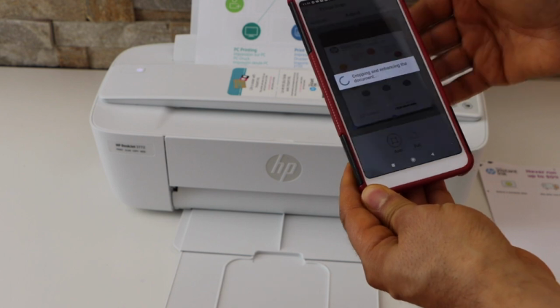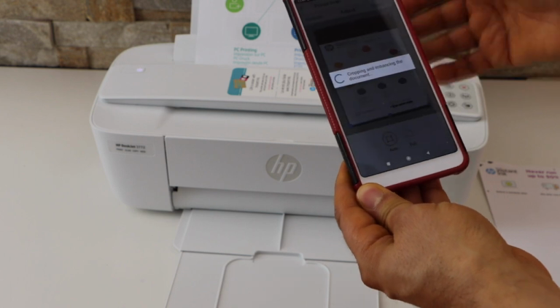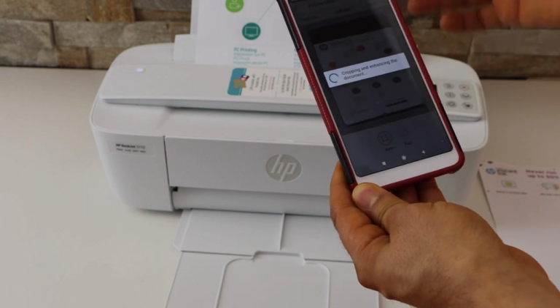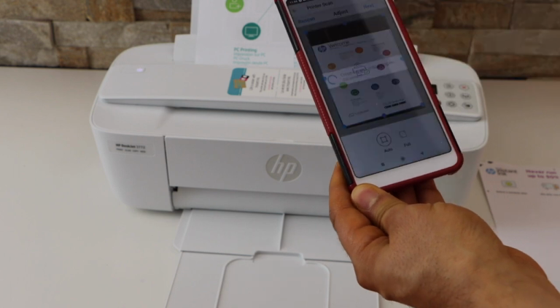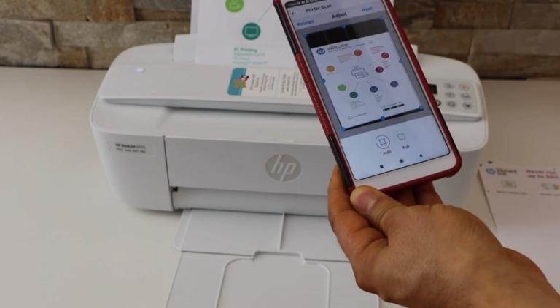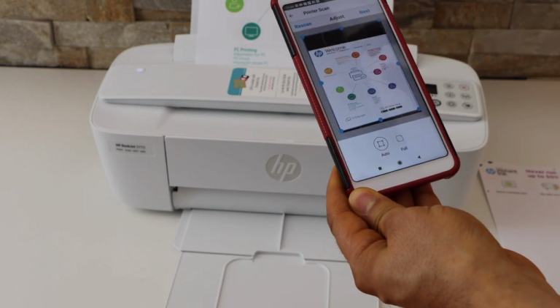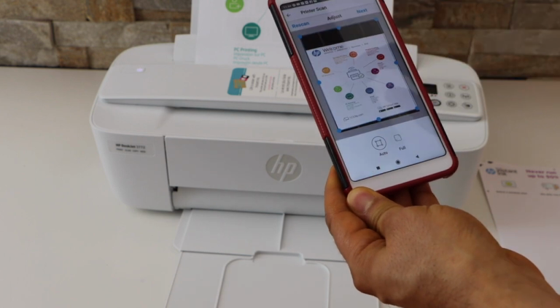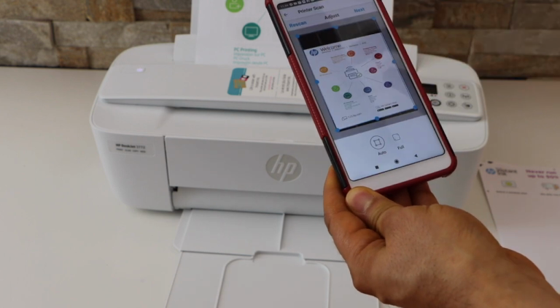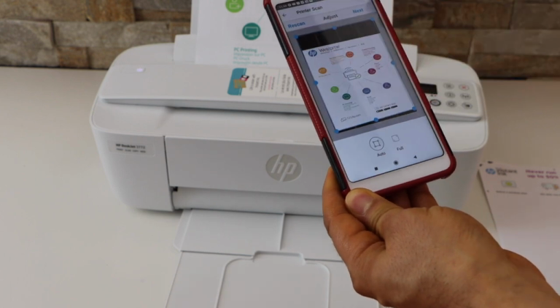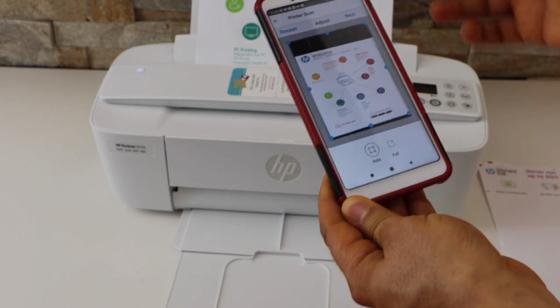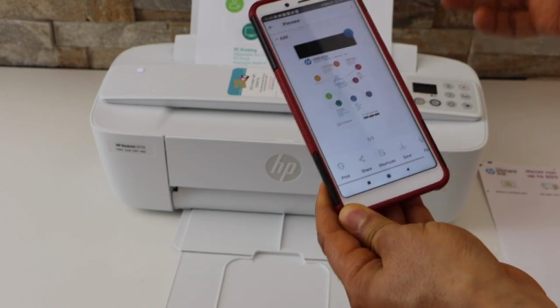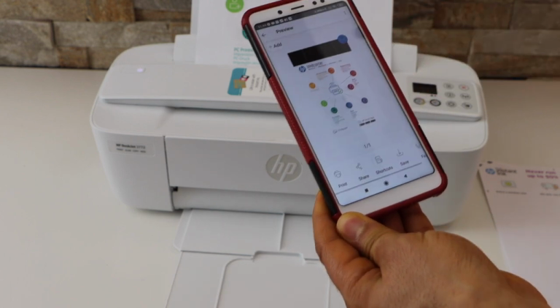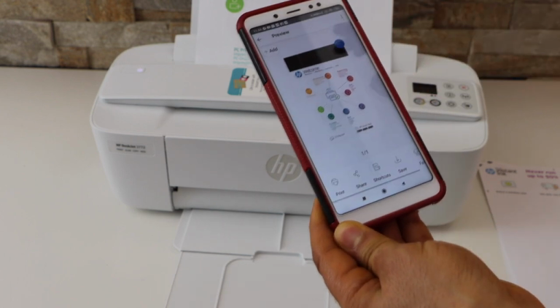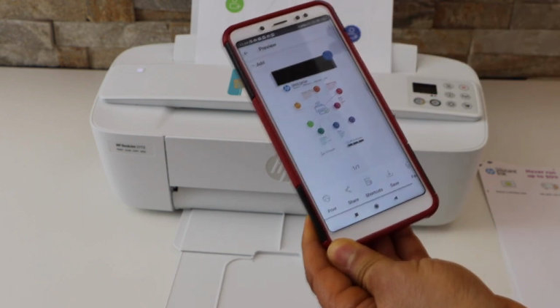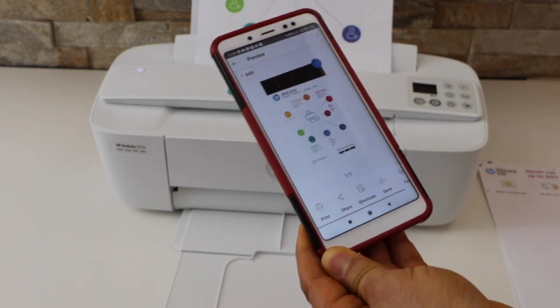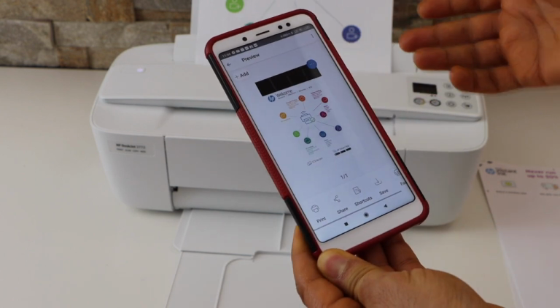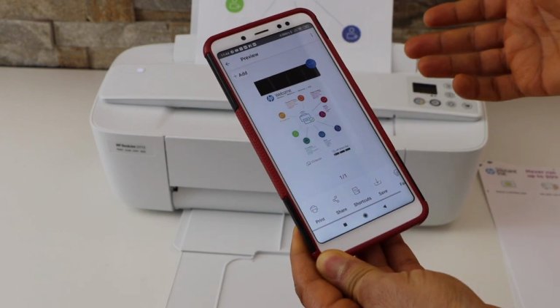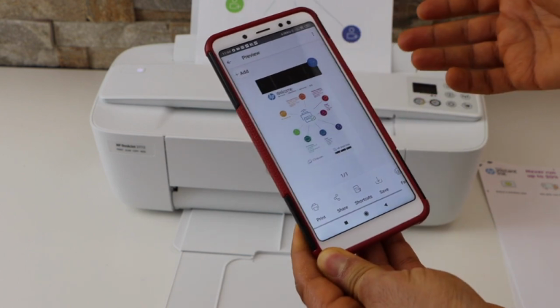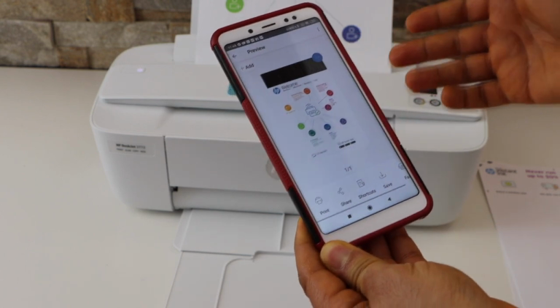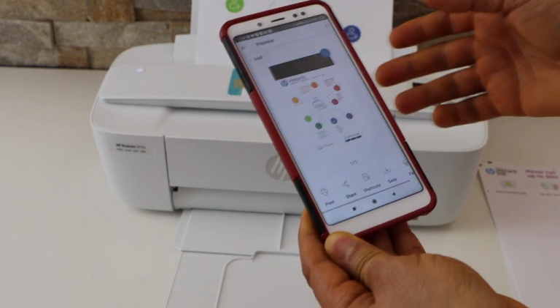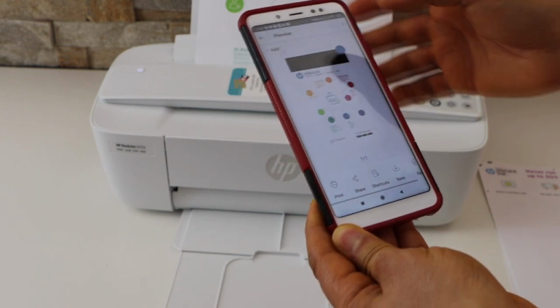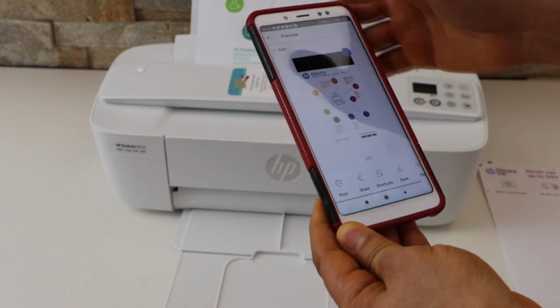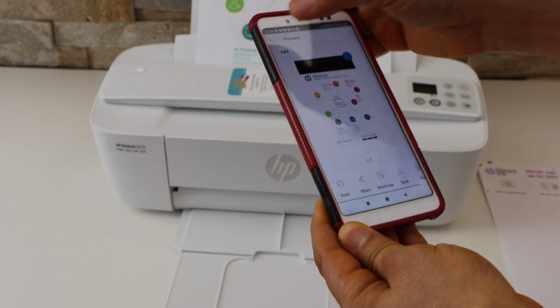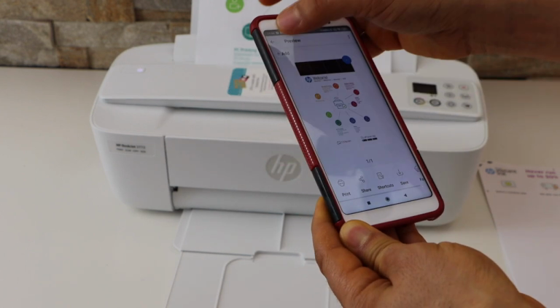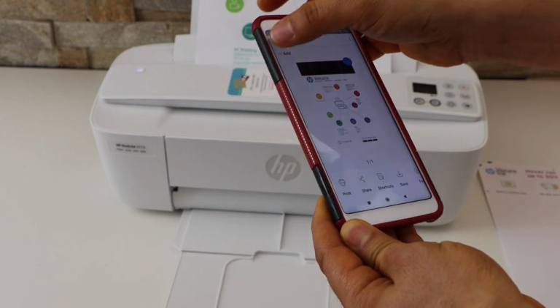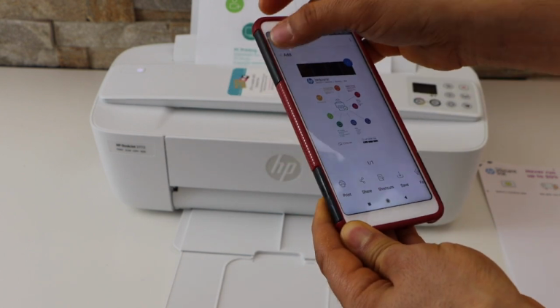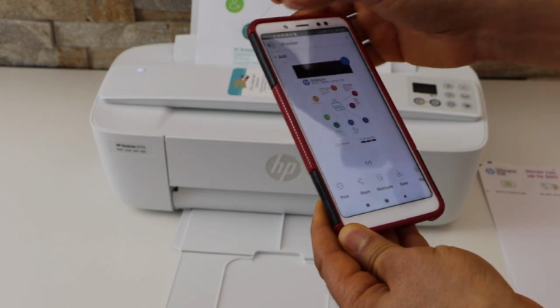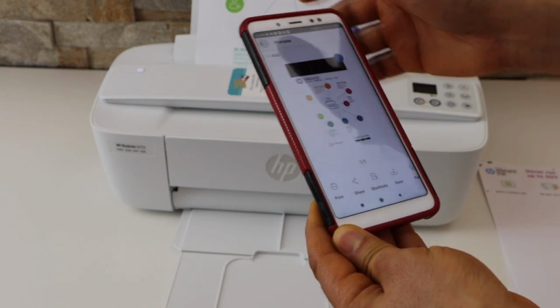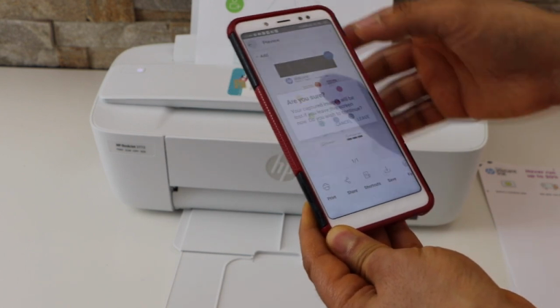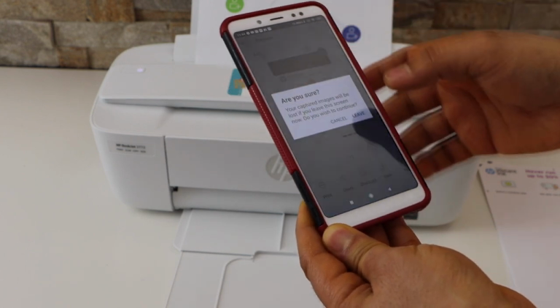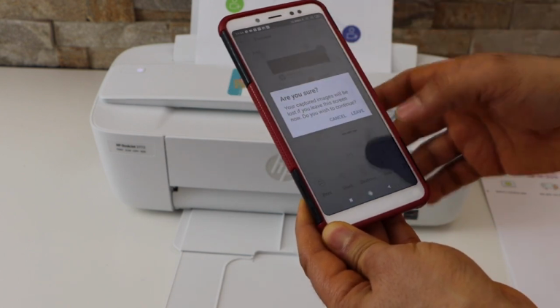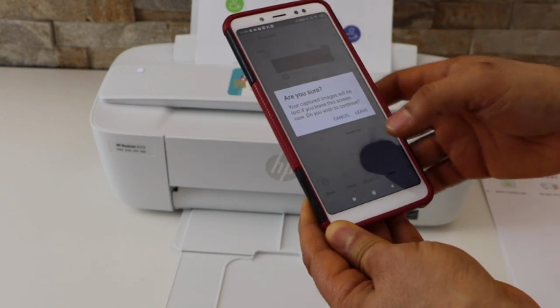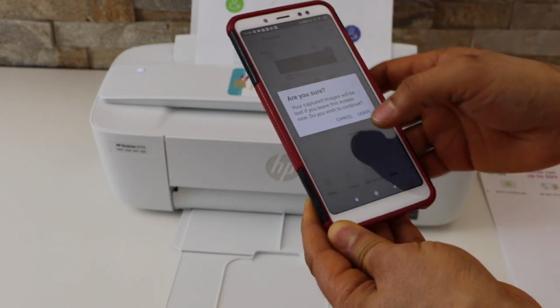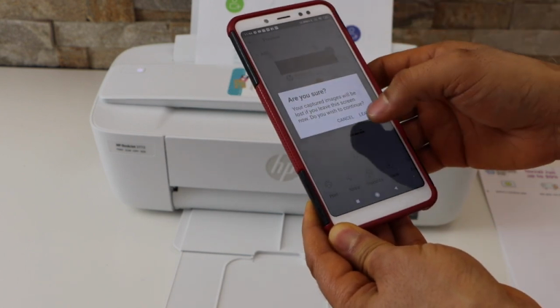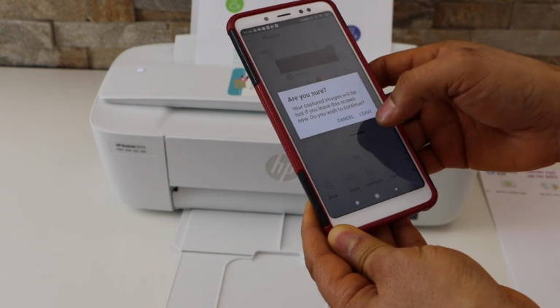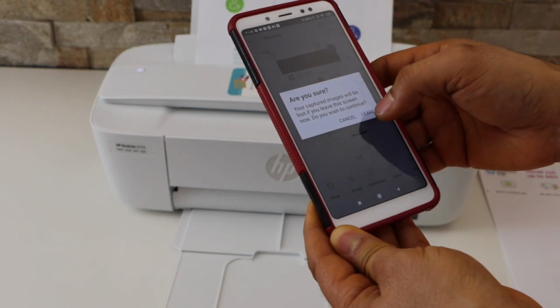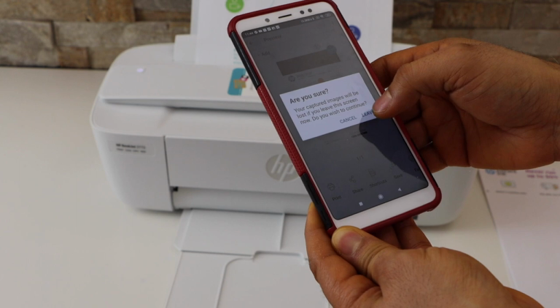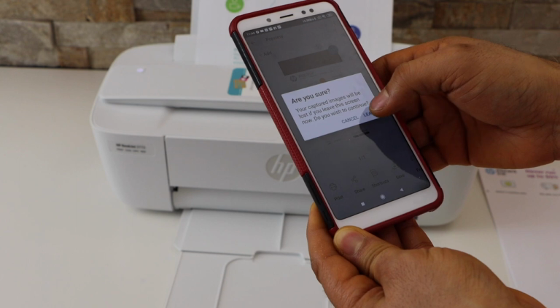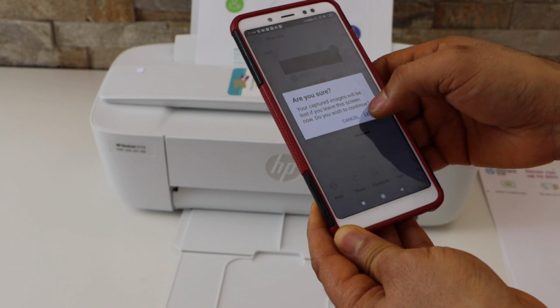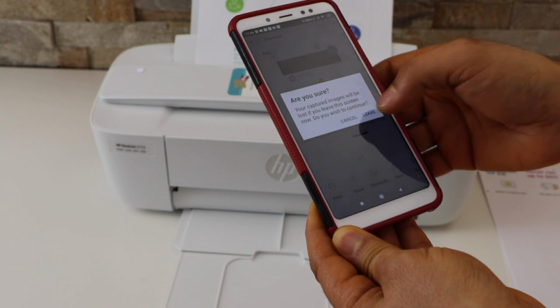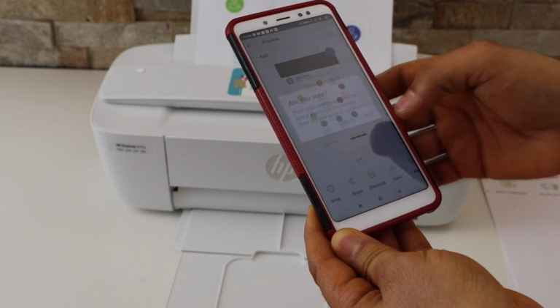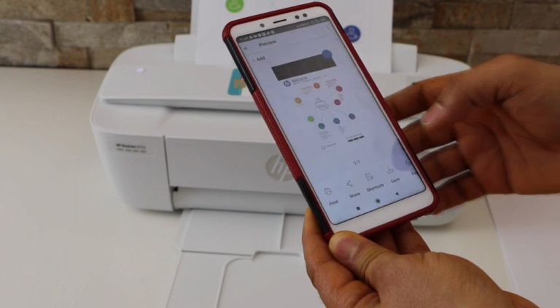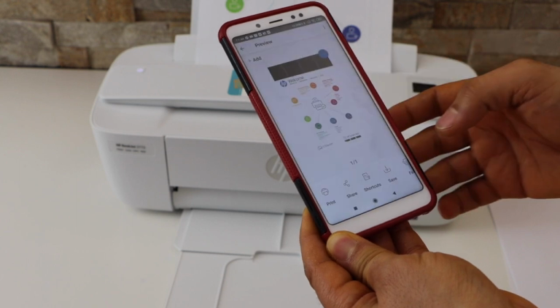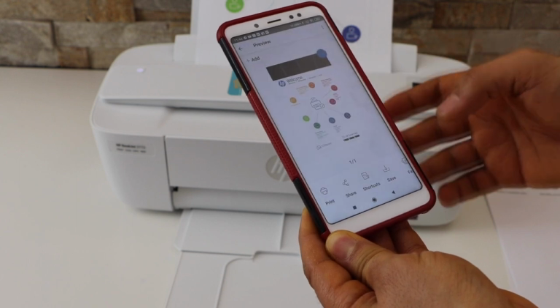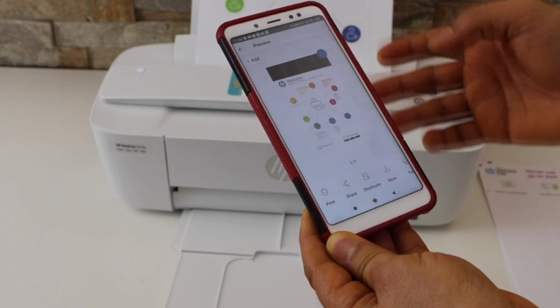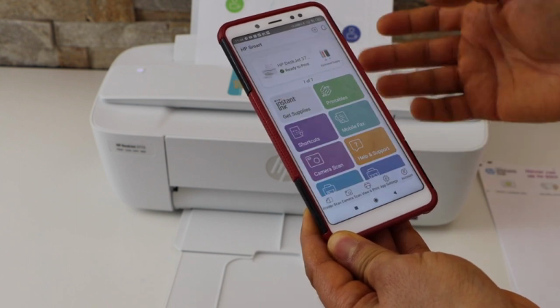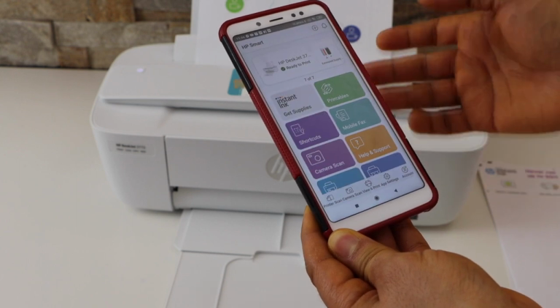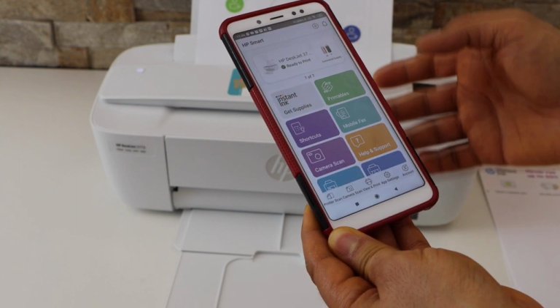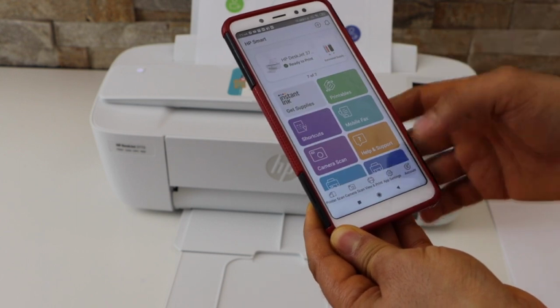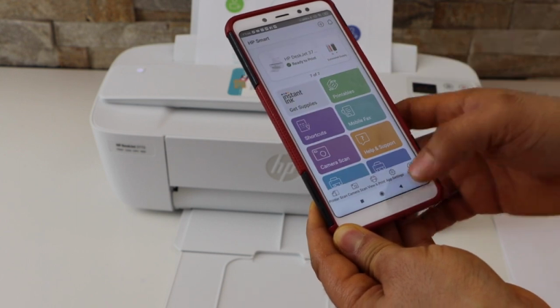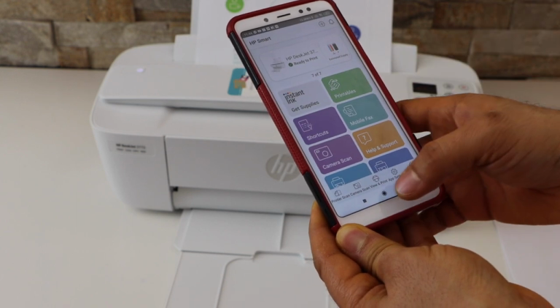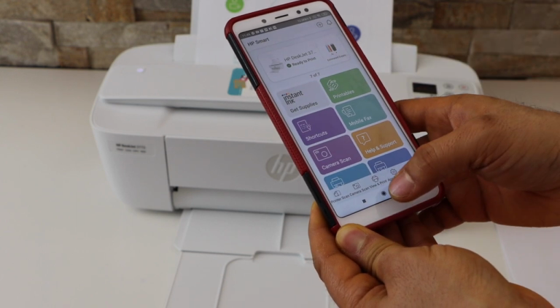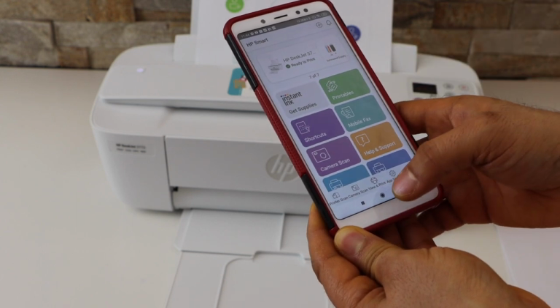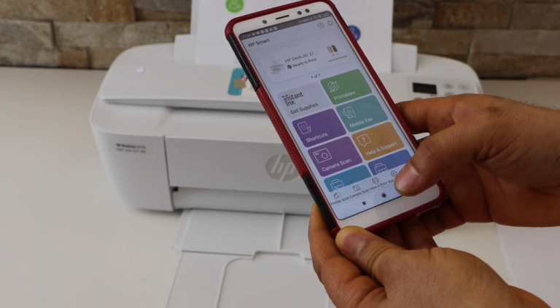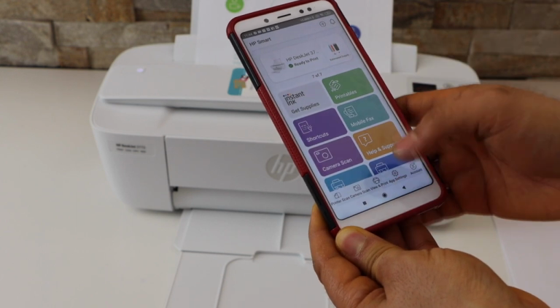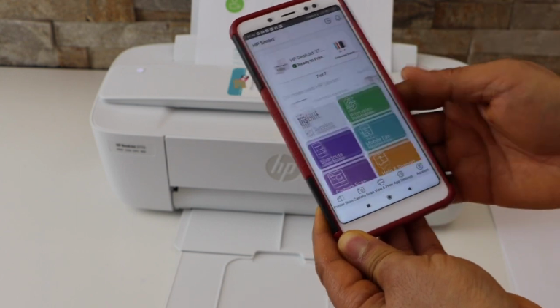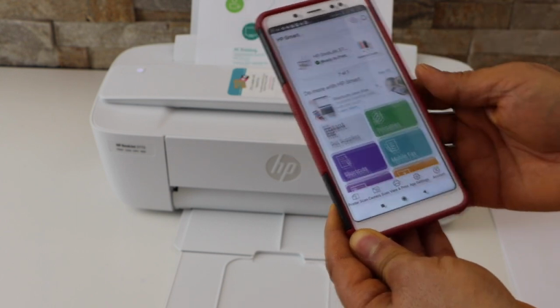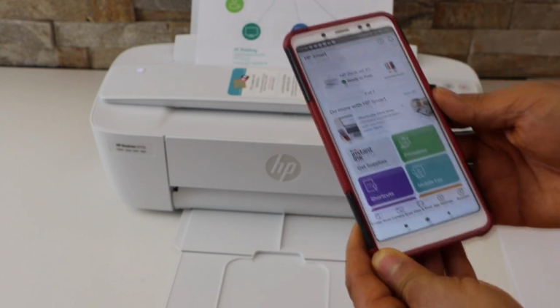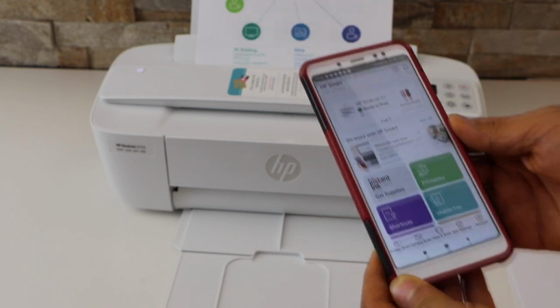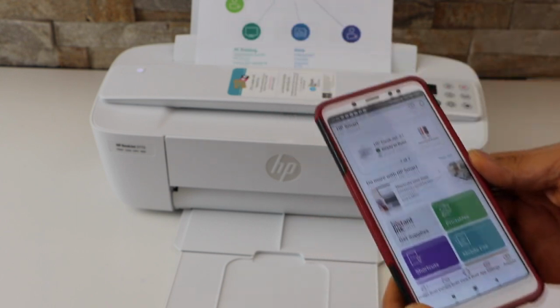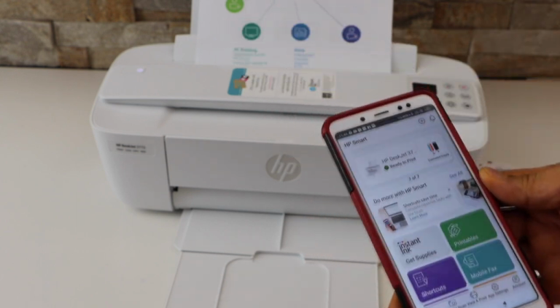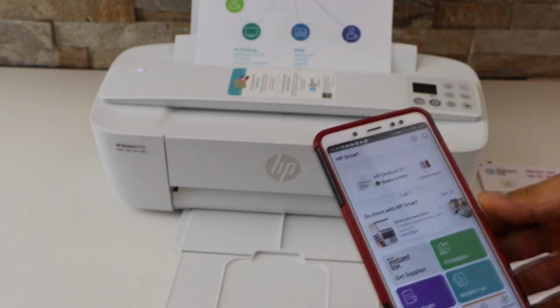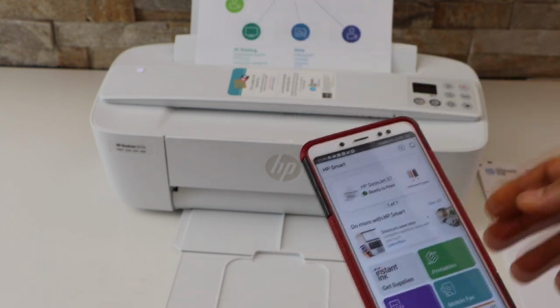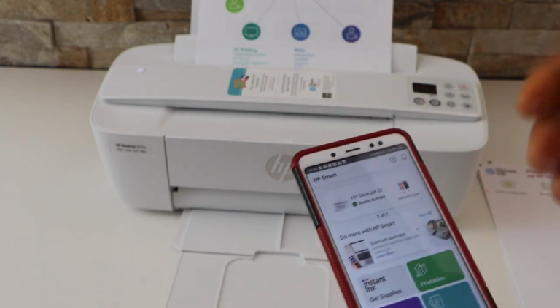This way we can do the complete setup and start using this printer for wireless printing and scanning. Thanks for watching.